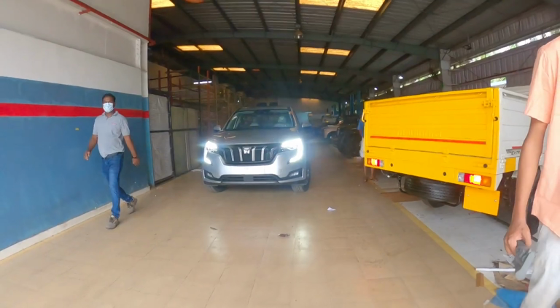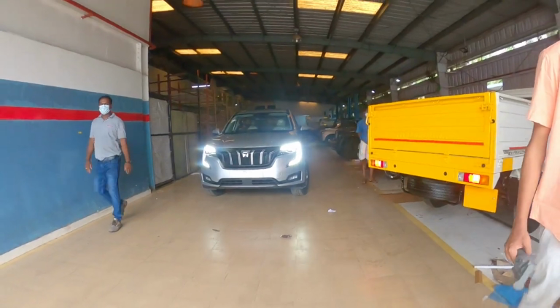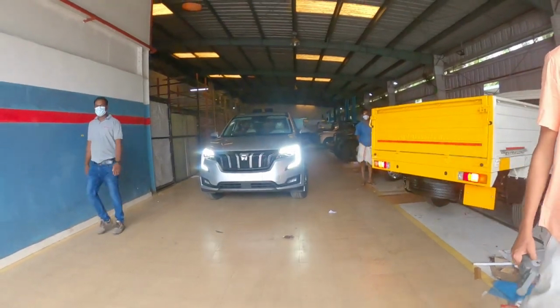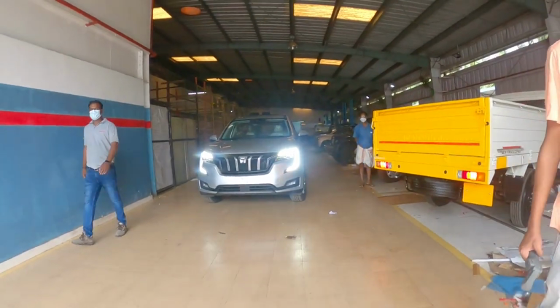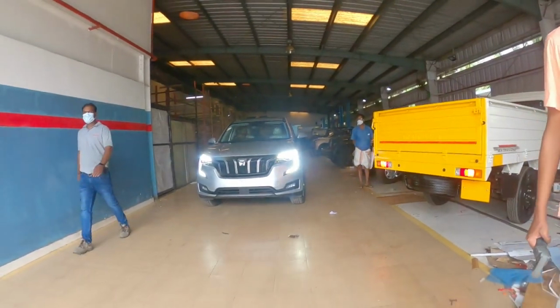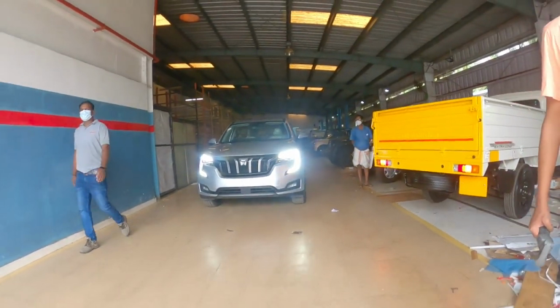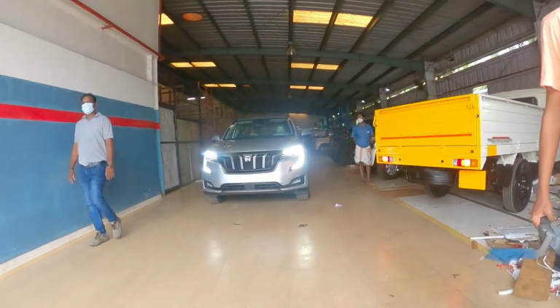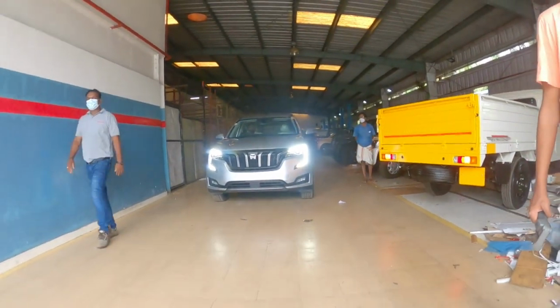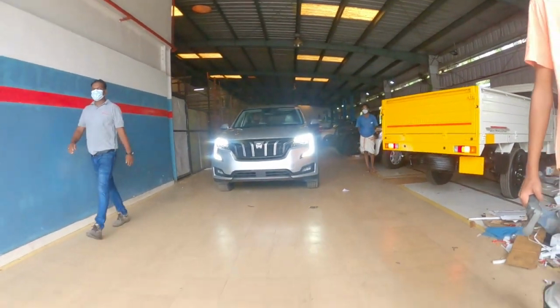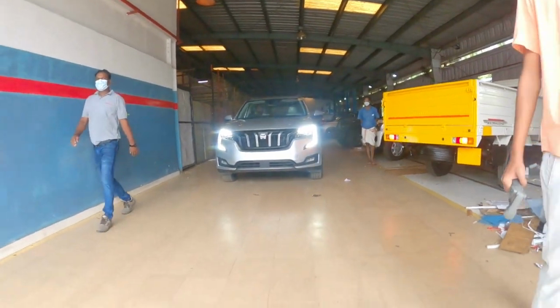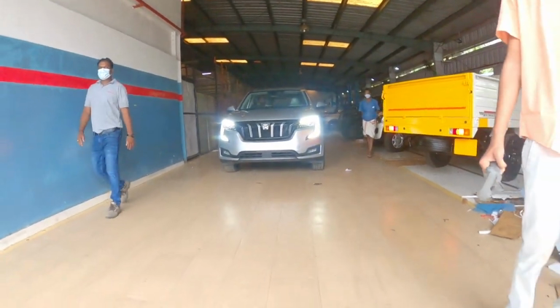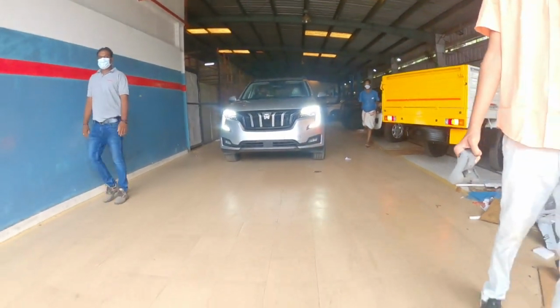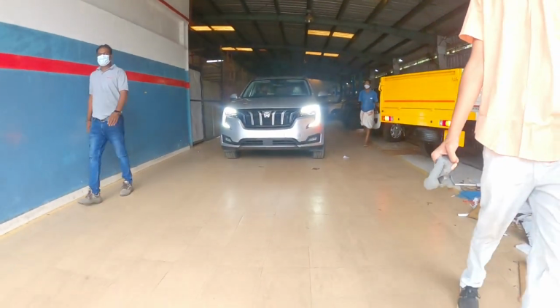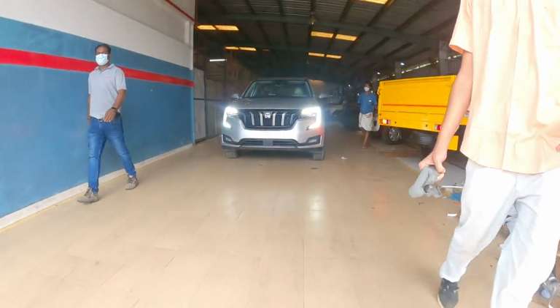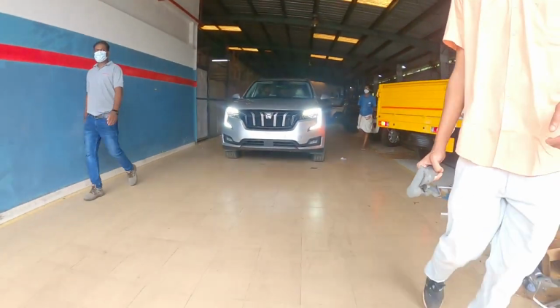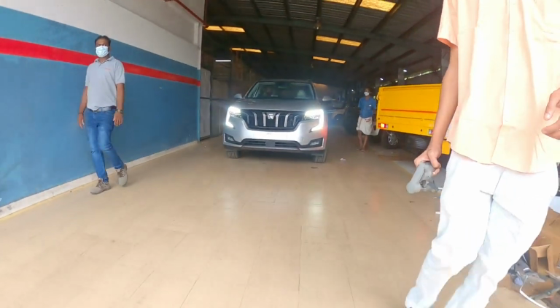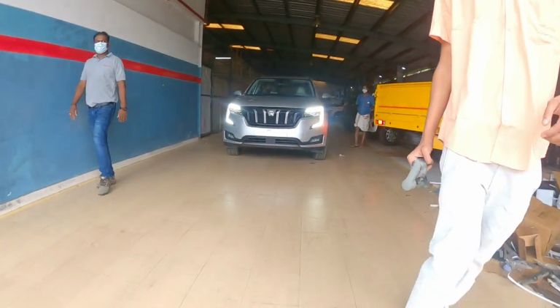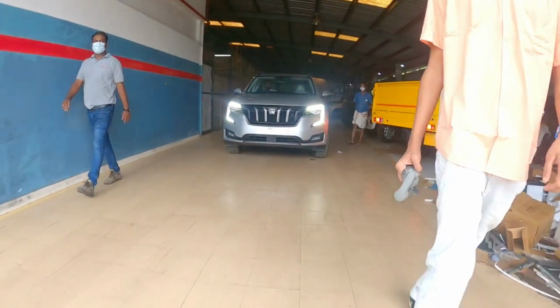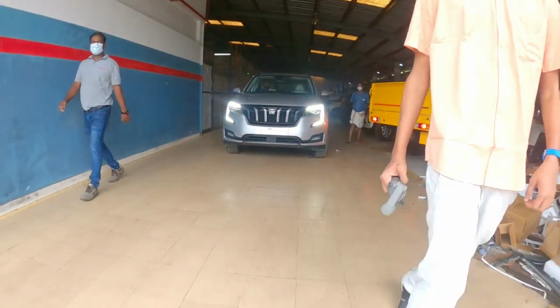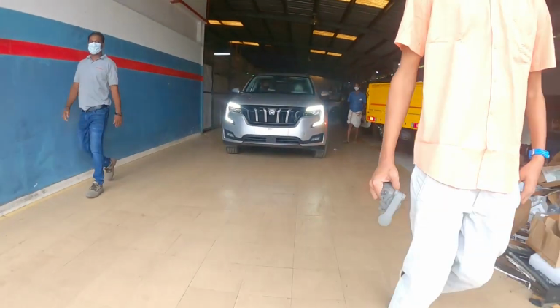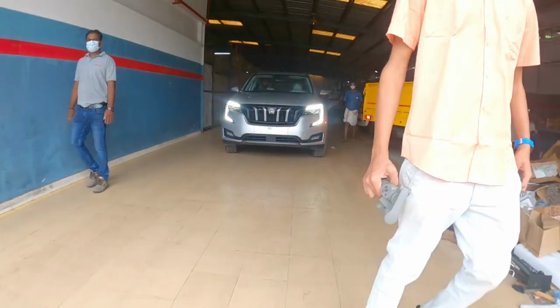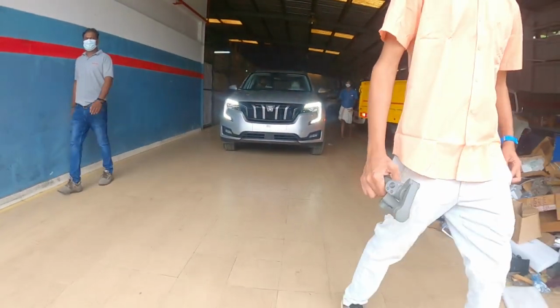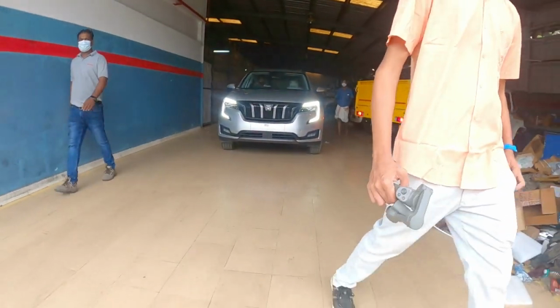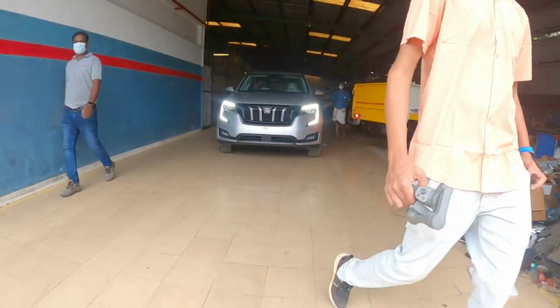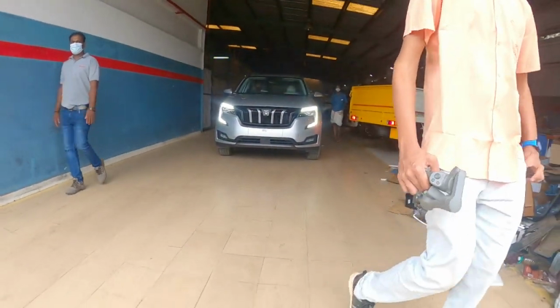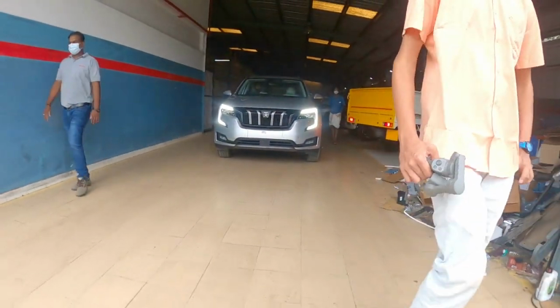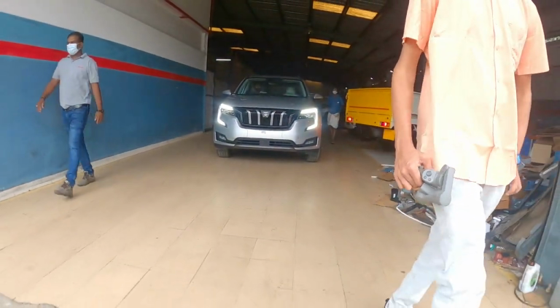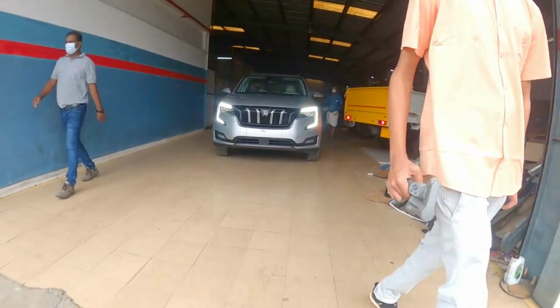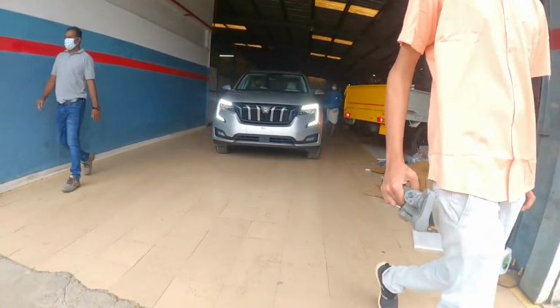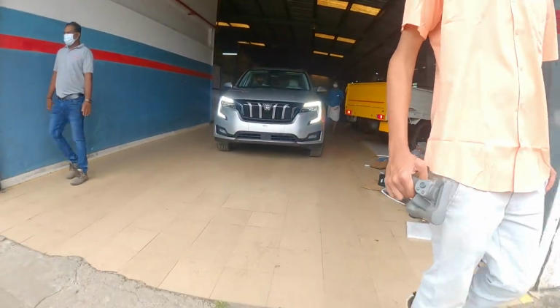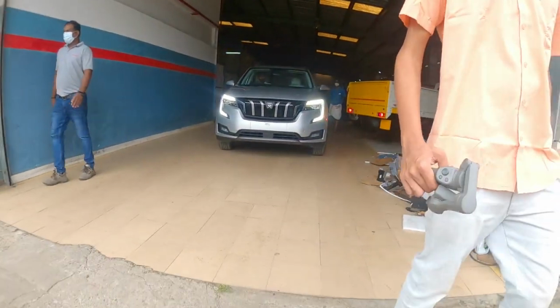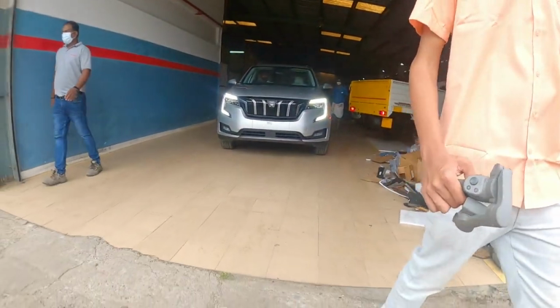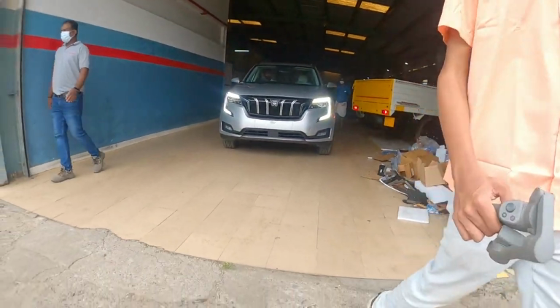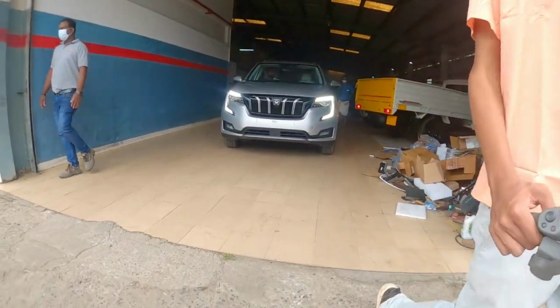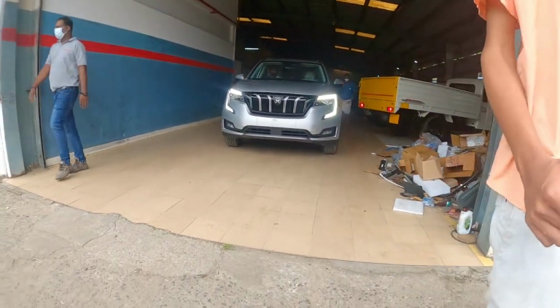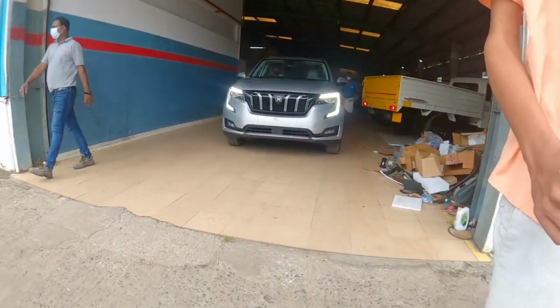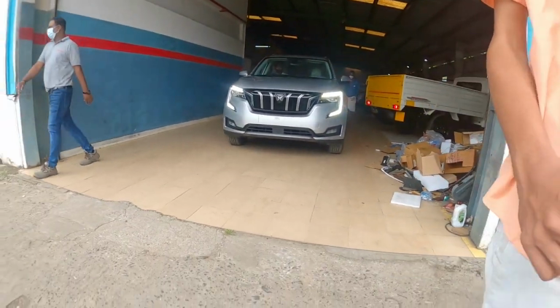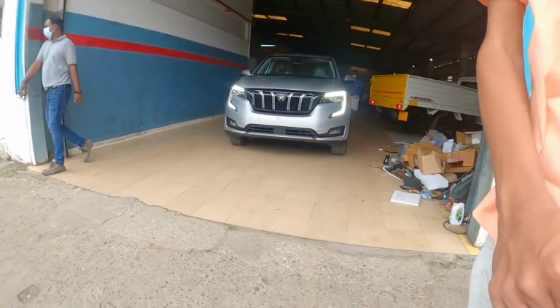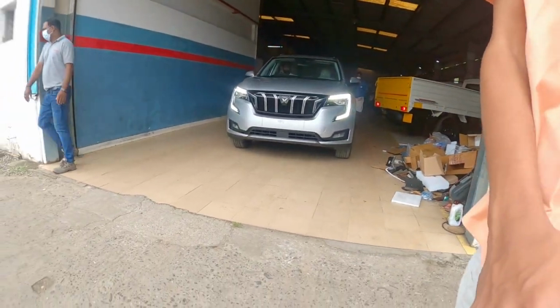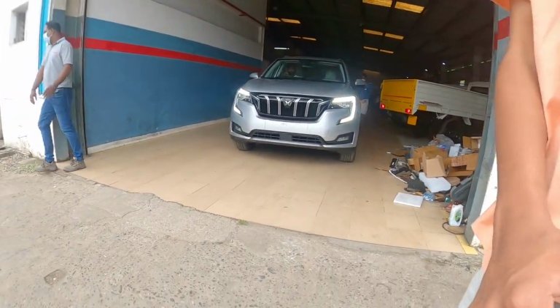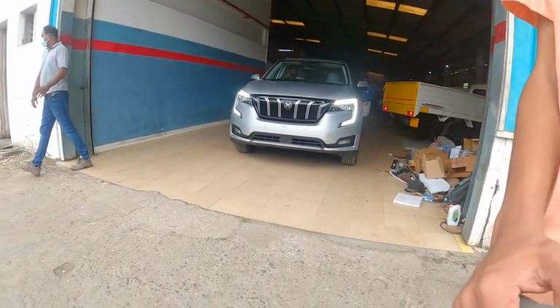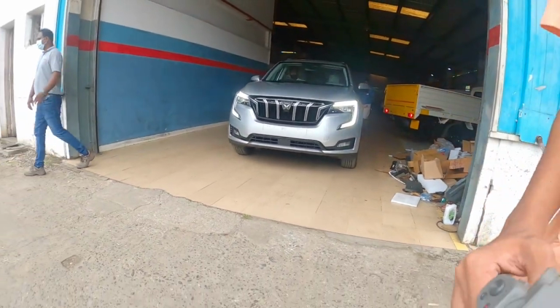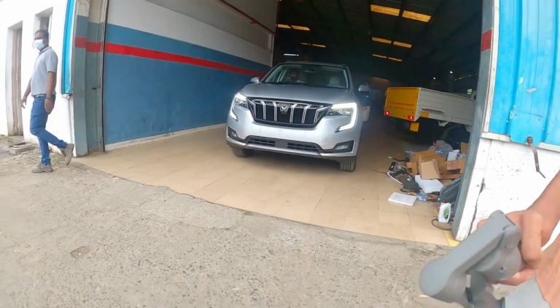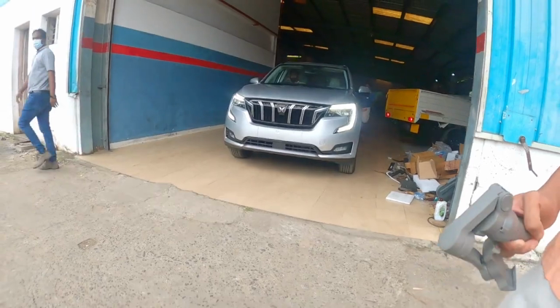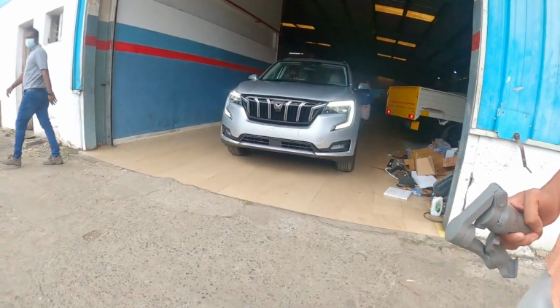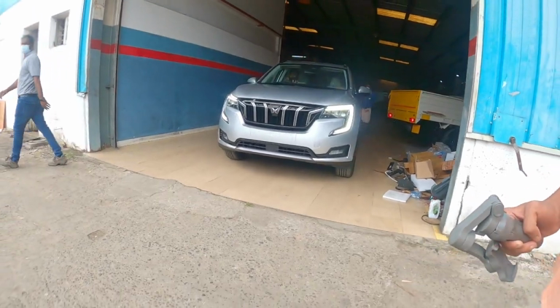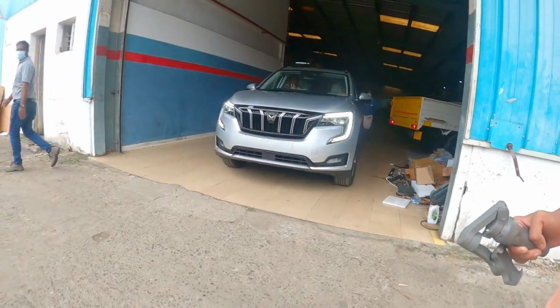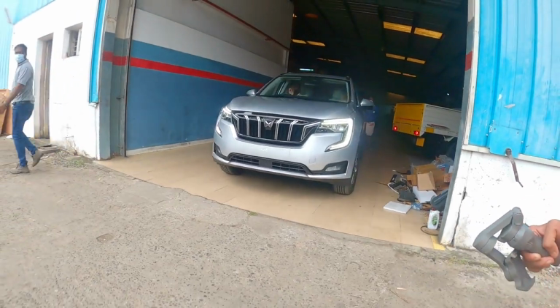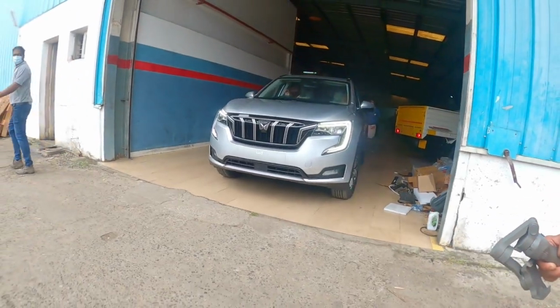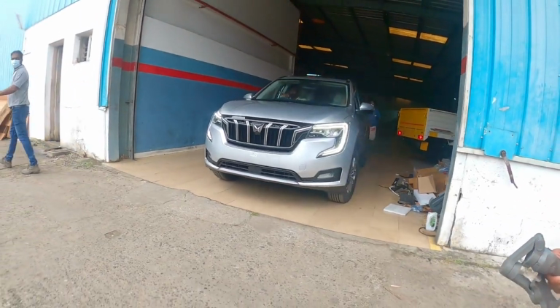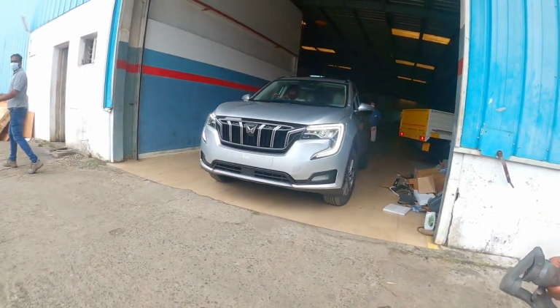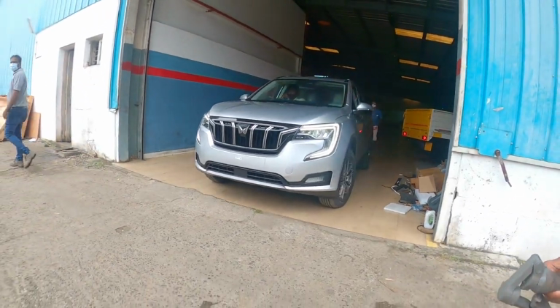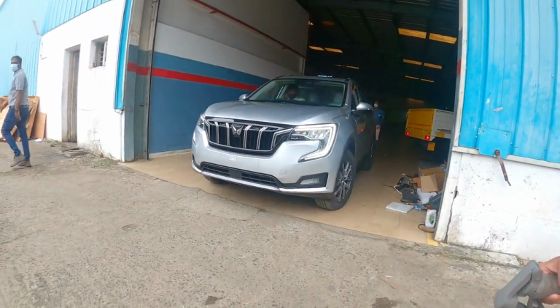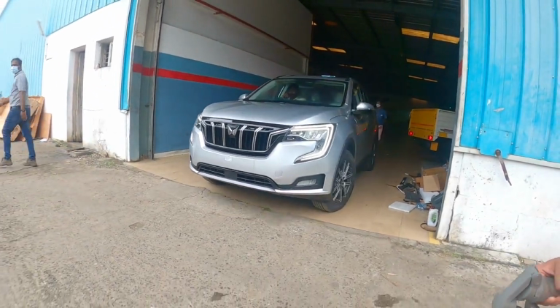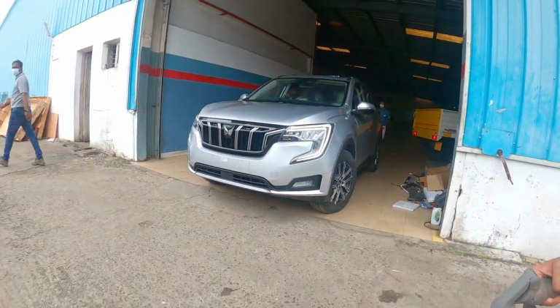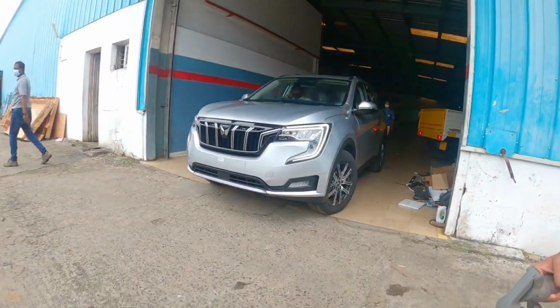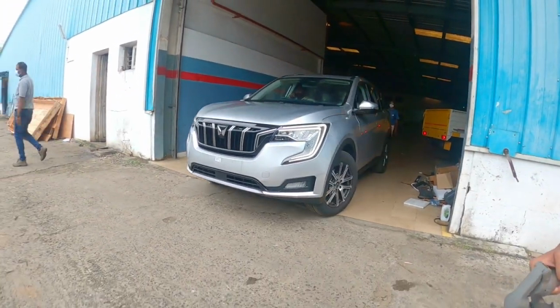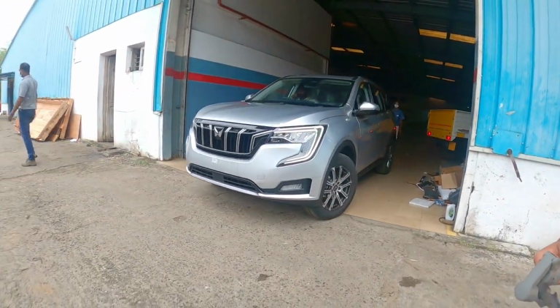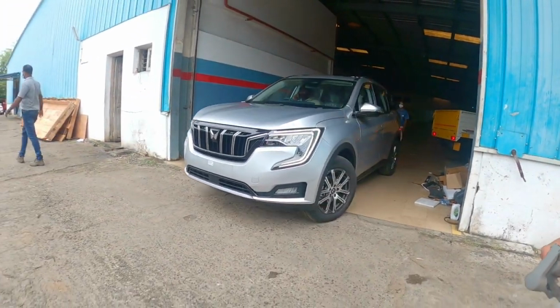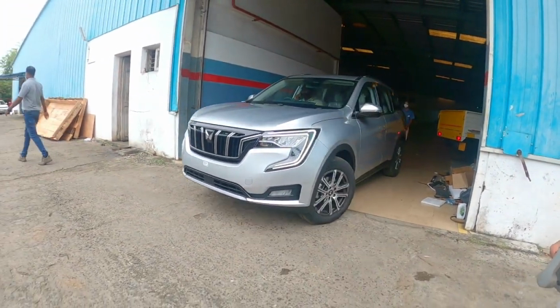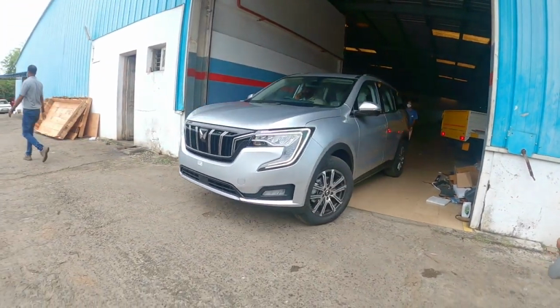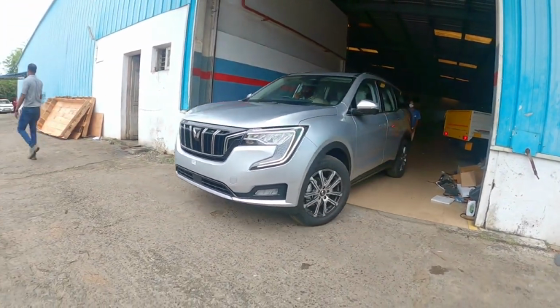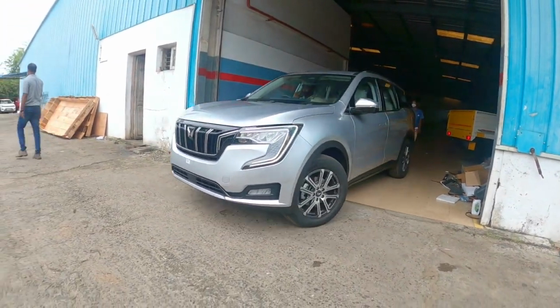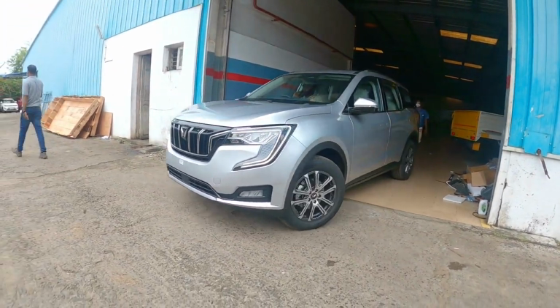Hello guys, in our next video, Sogatham, this year, we finally have the XUV 700 in our hands.